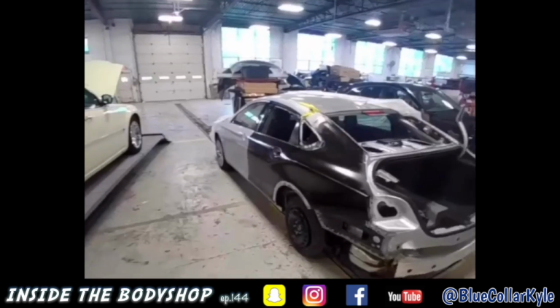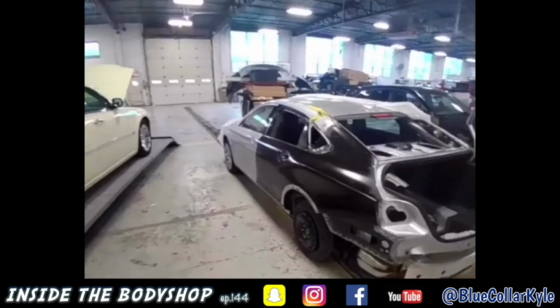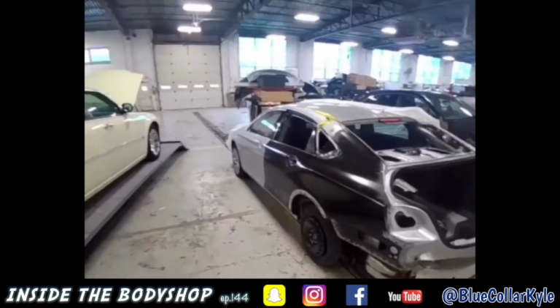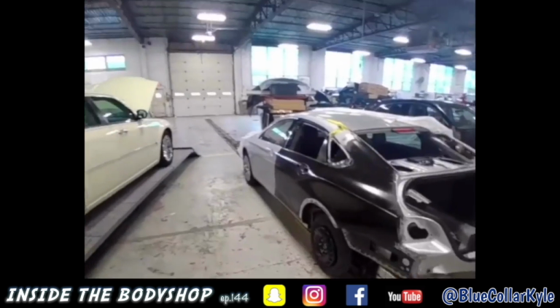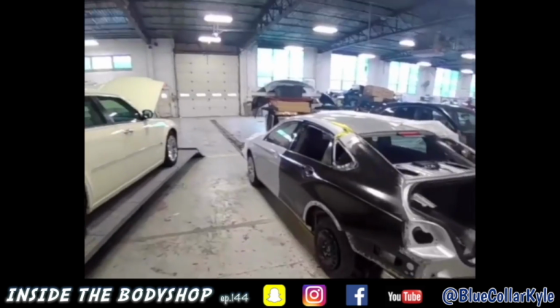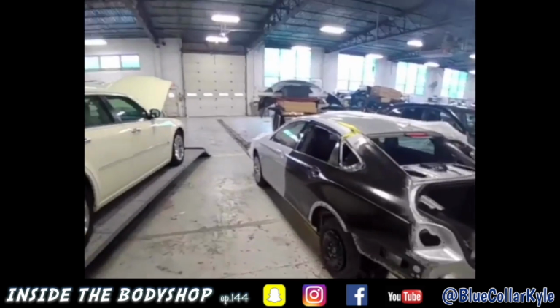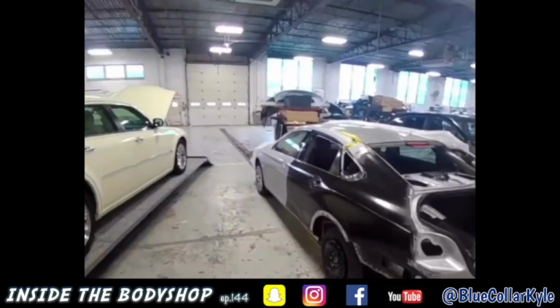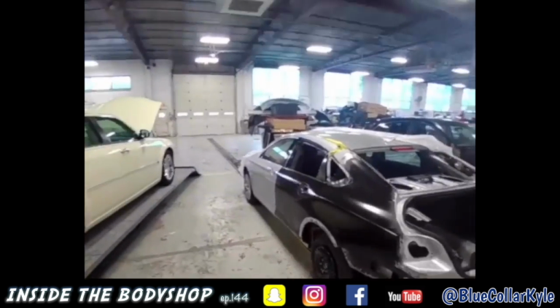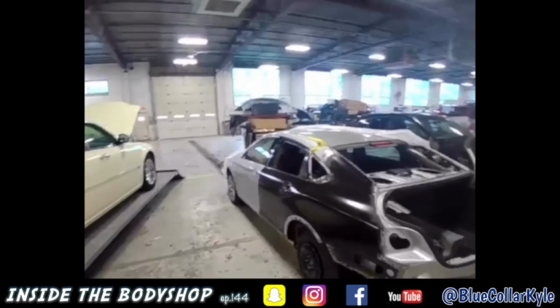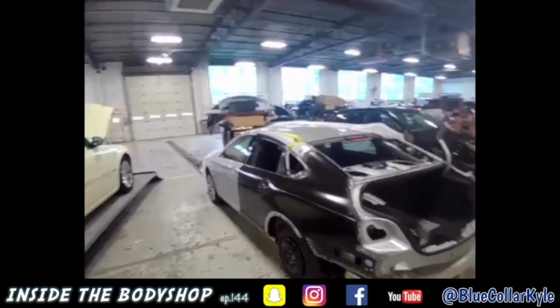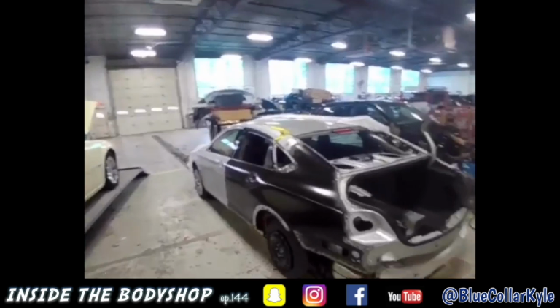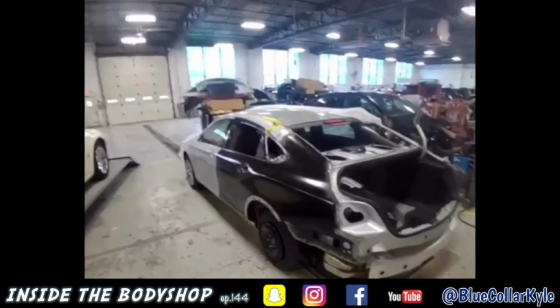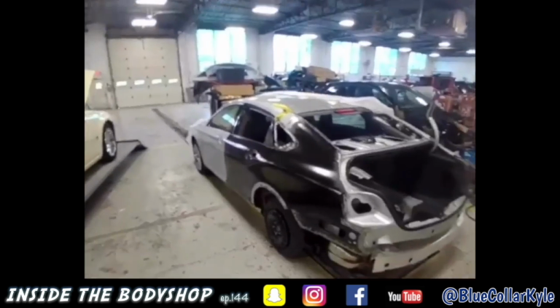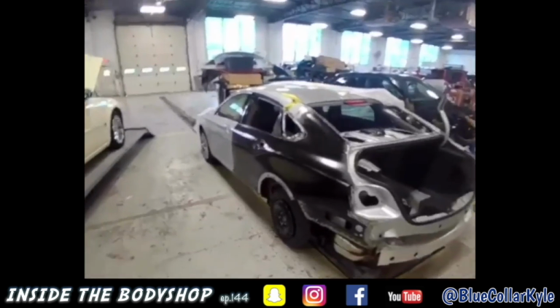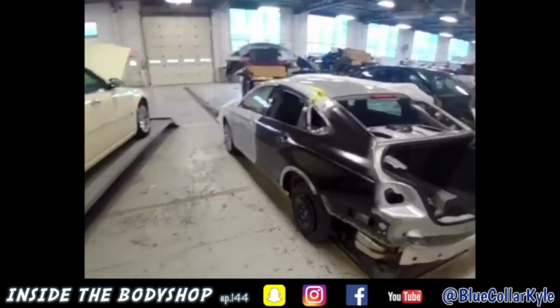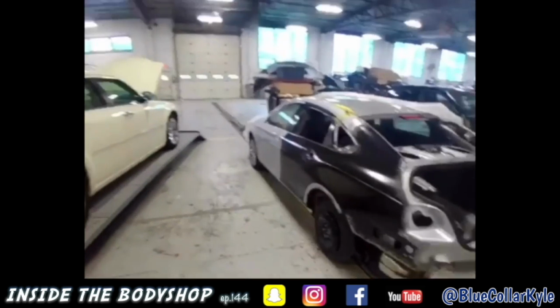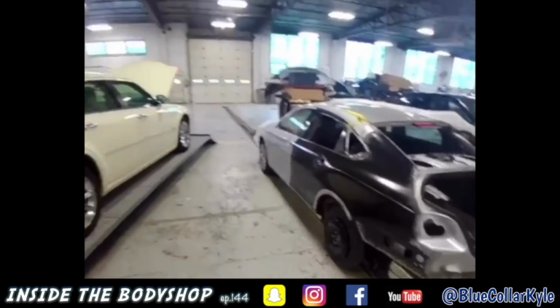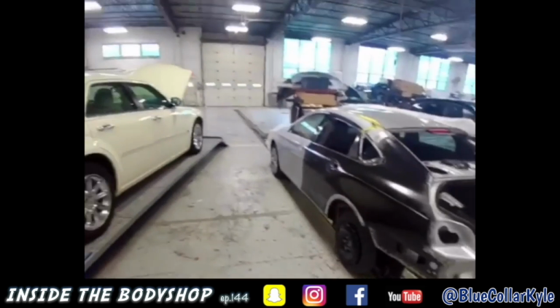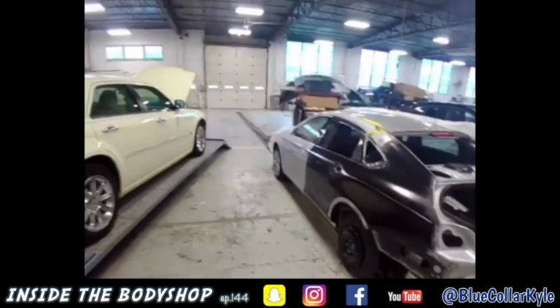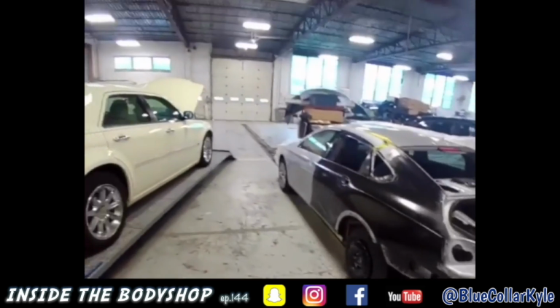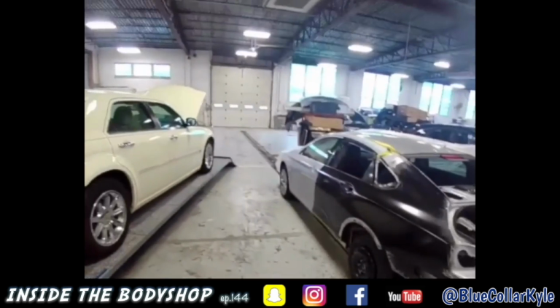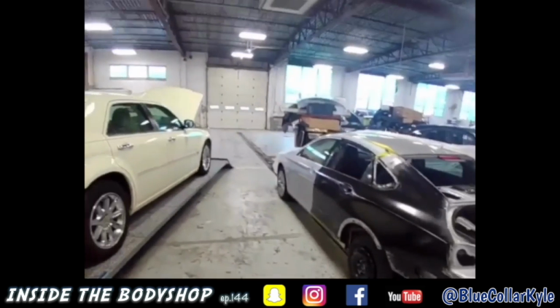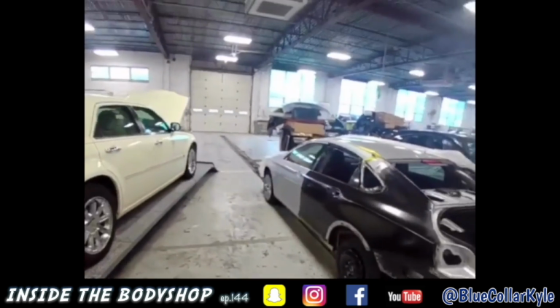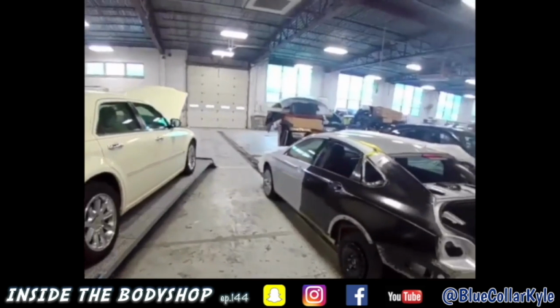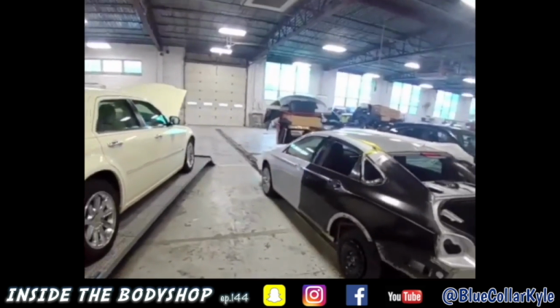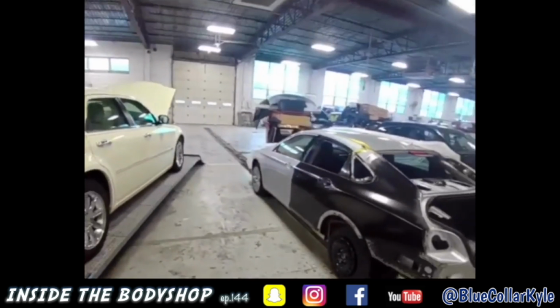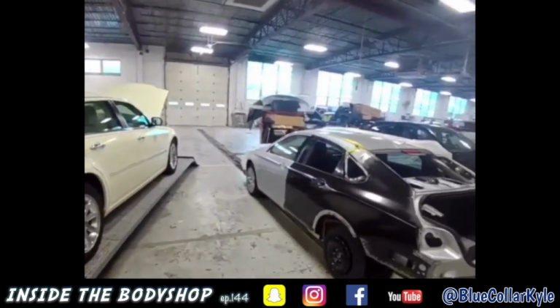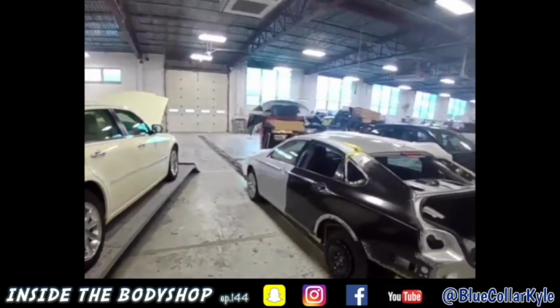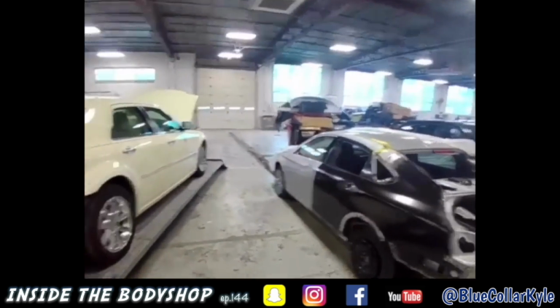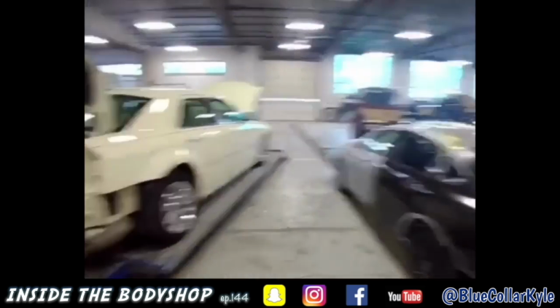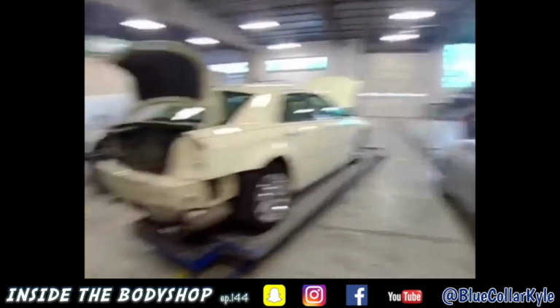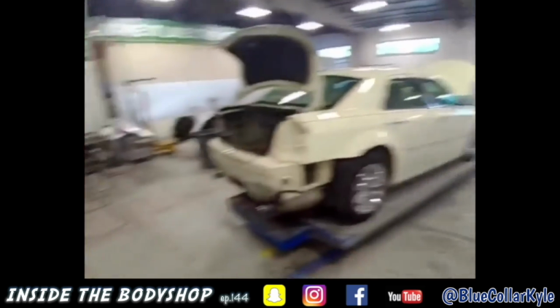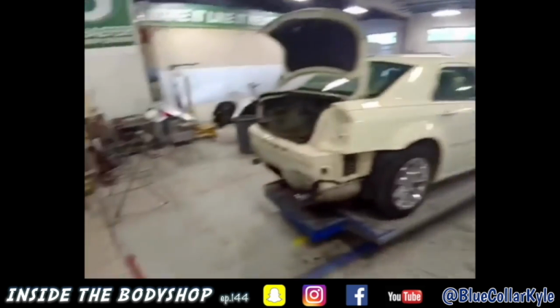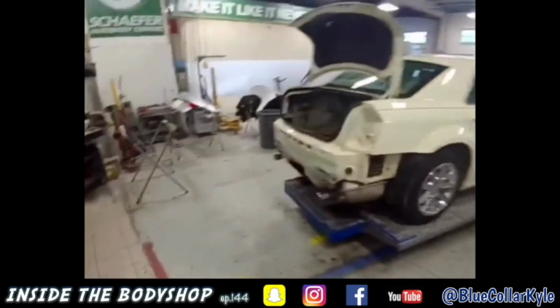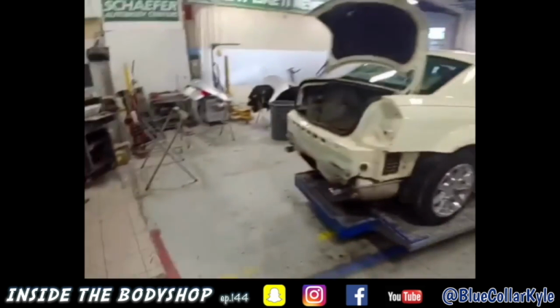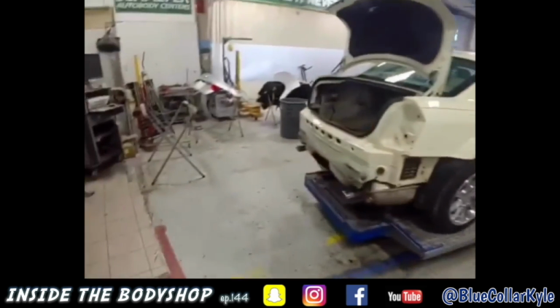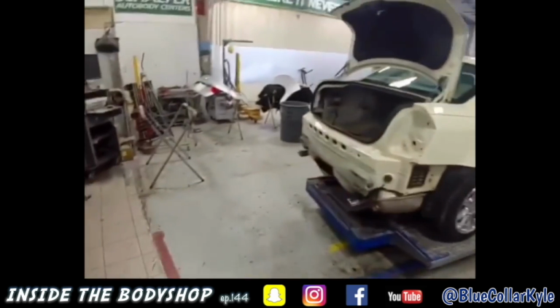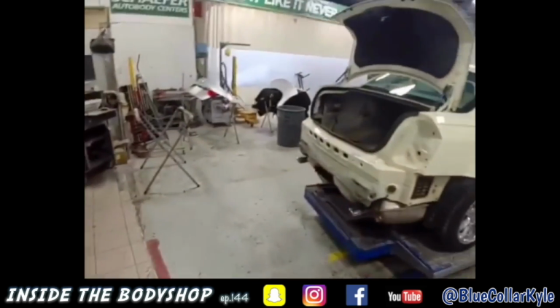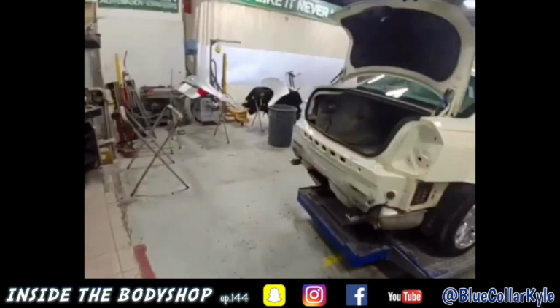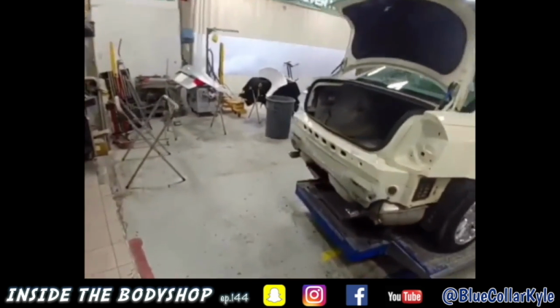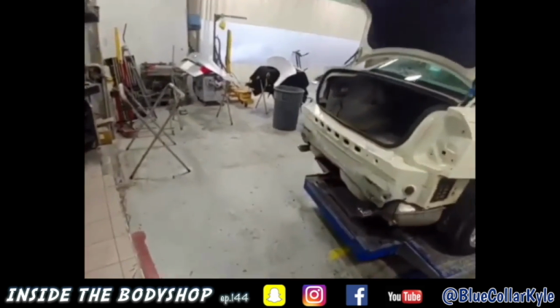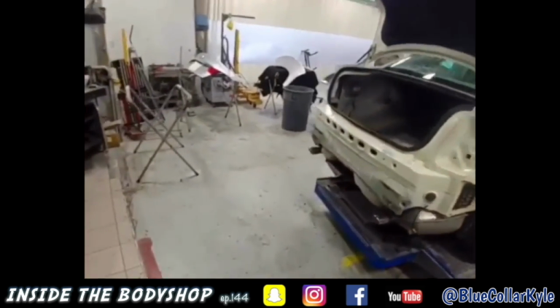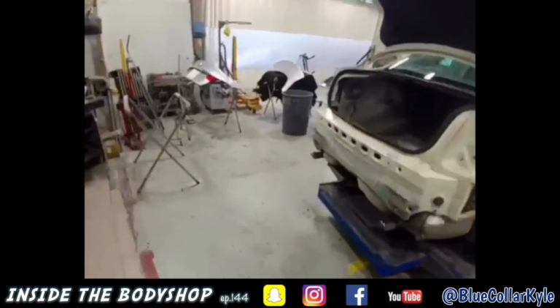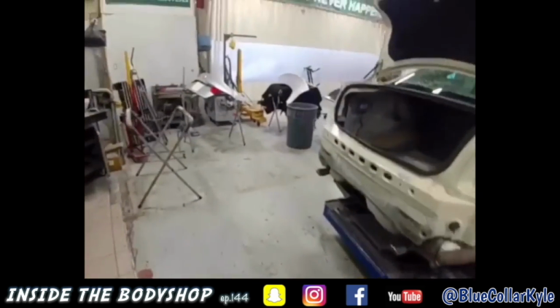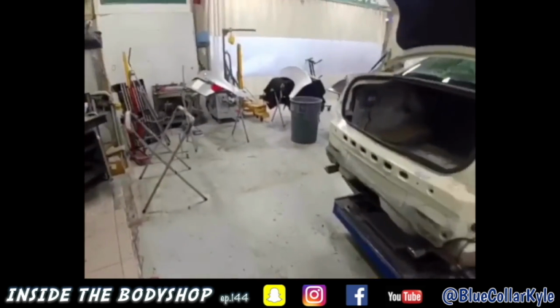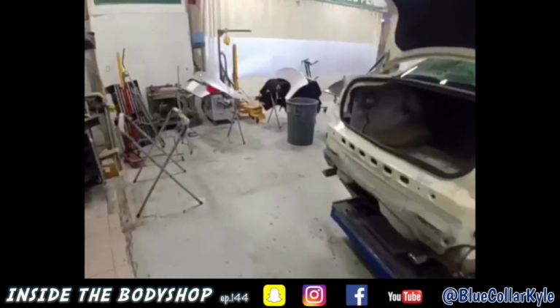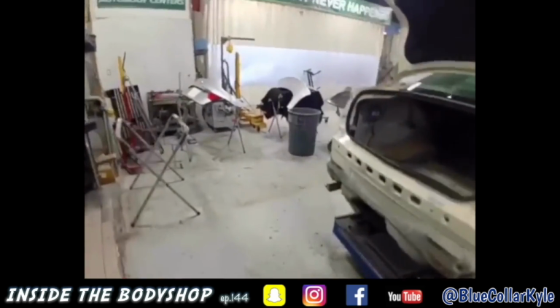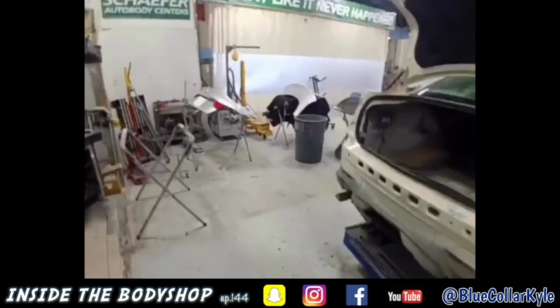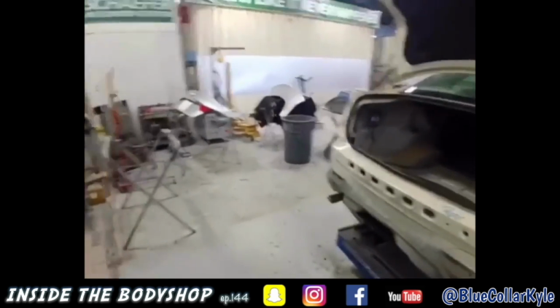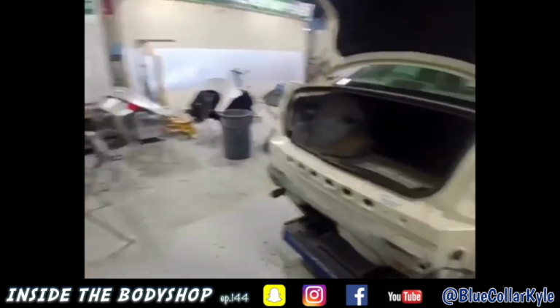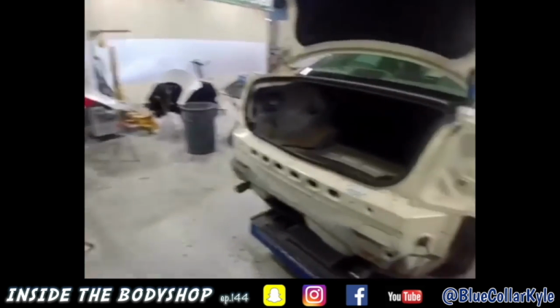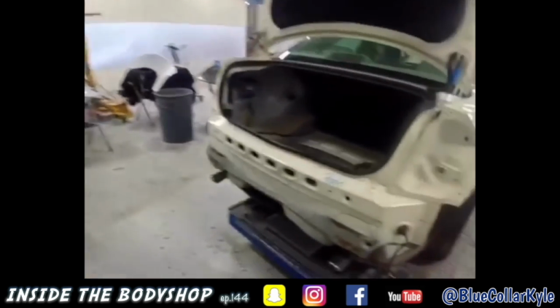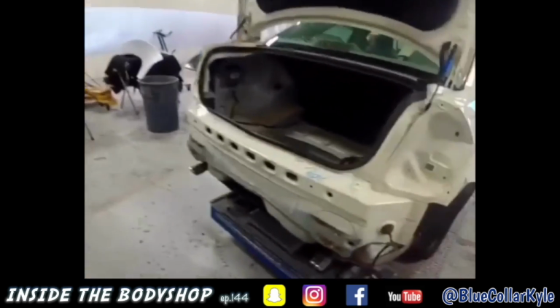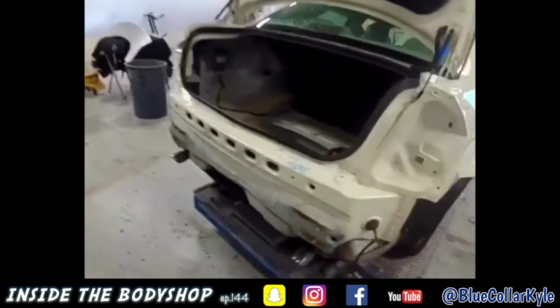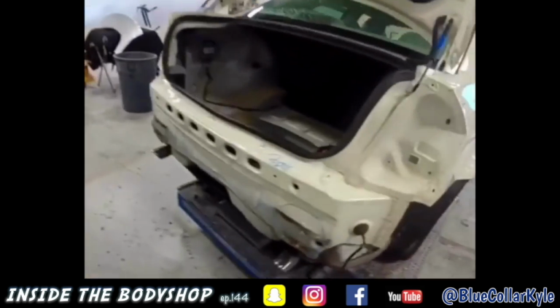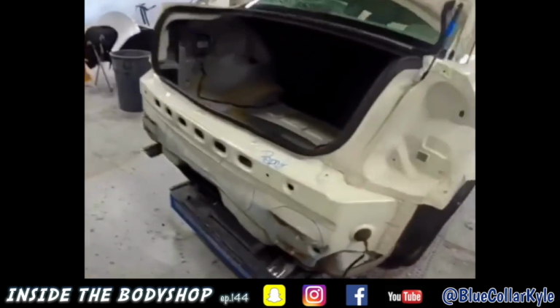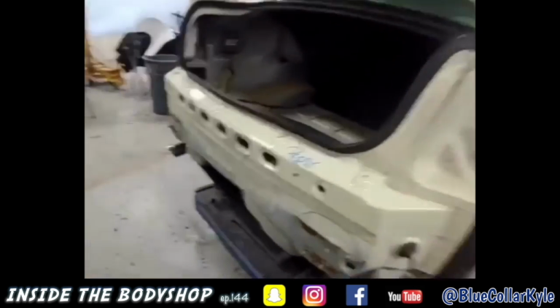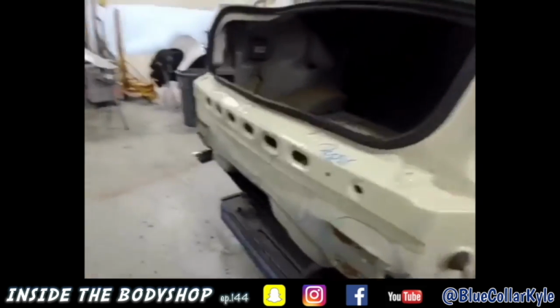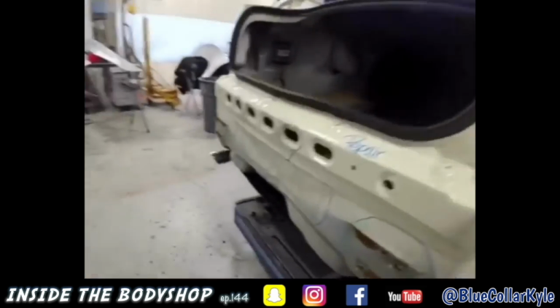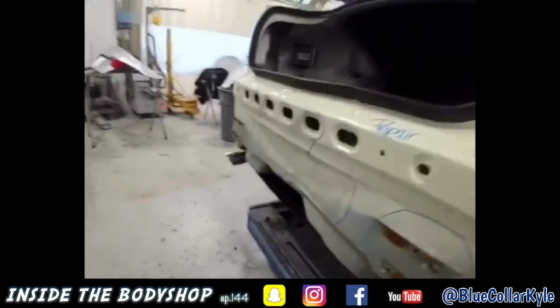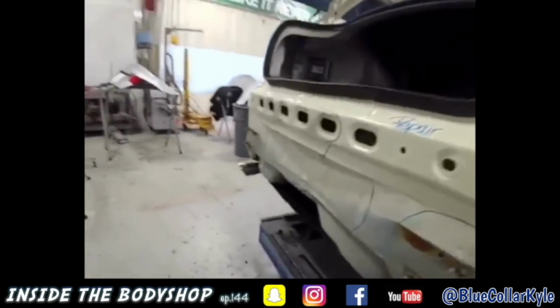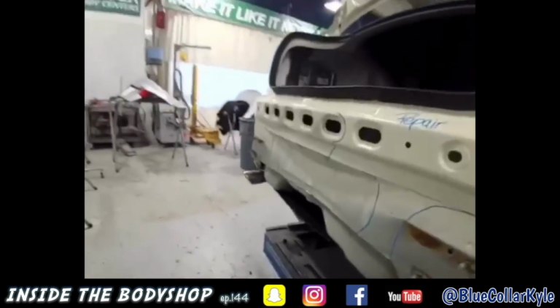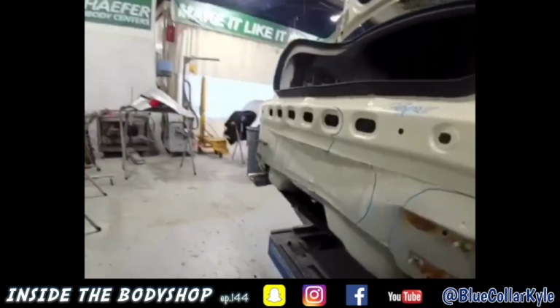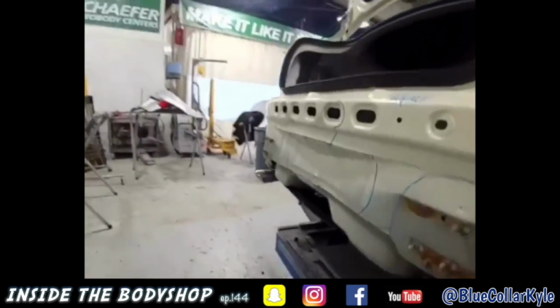I got this quarter panel done on this Impala. That one's gonna go over to Eric to do the fill work on. And now I have a Chrysler 300 here.